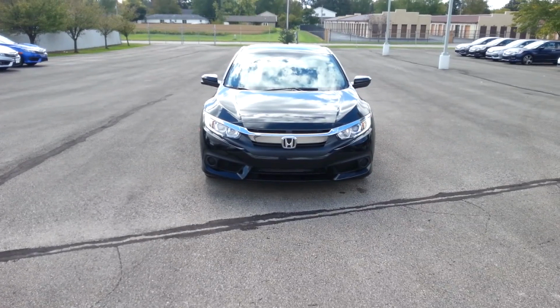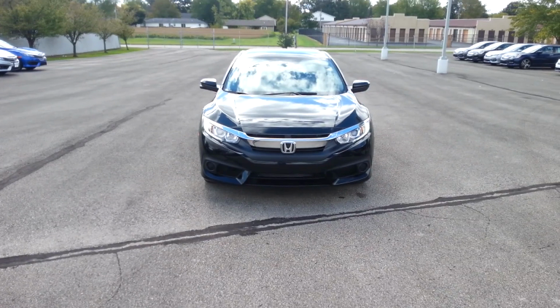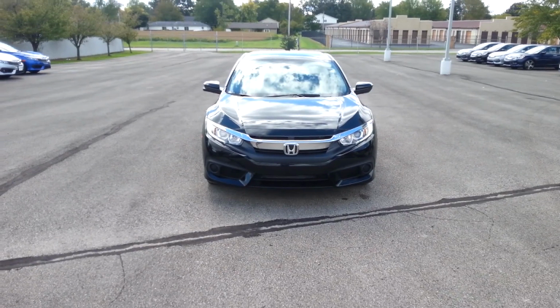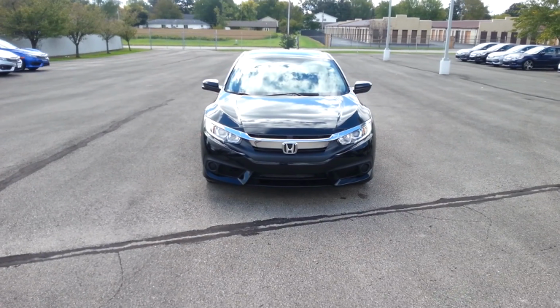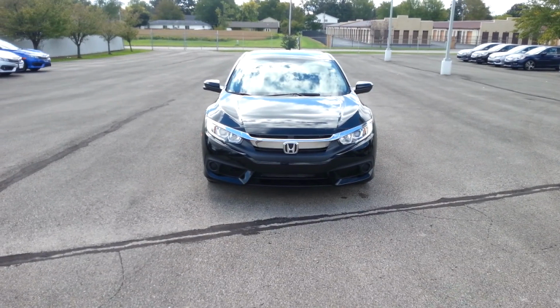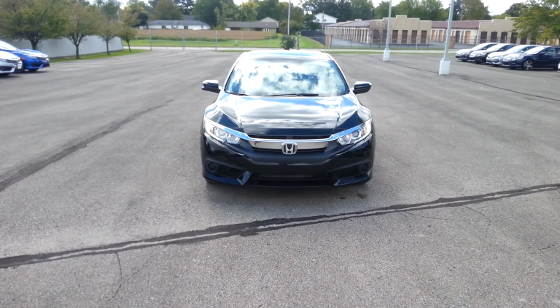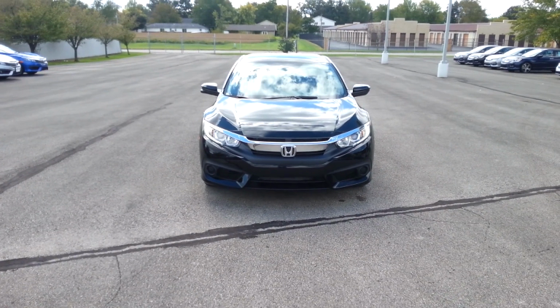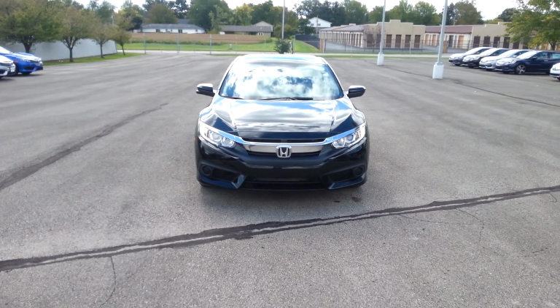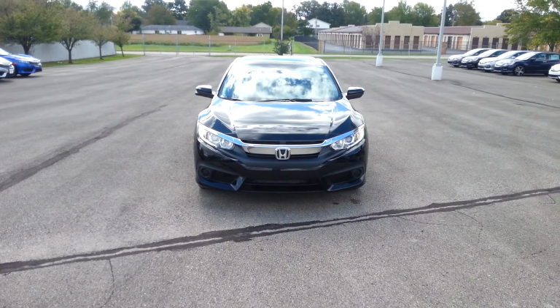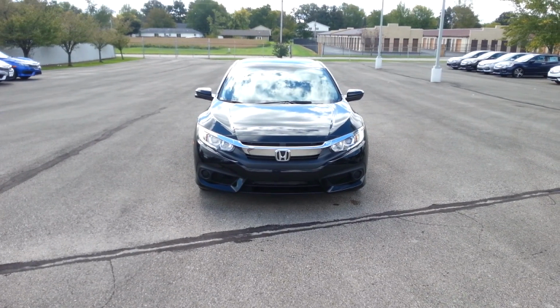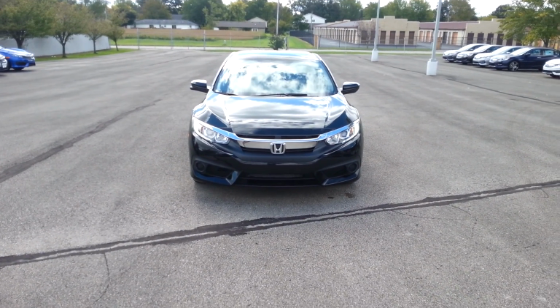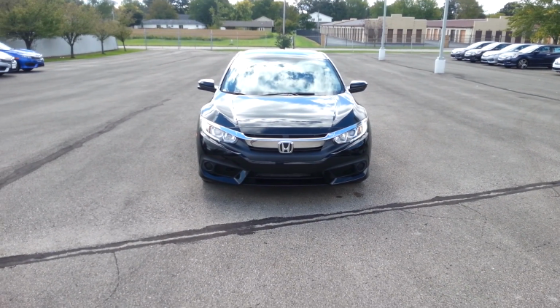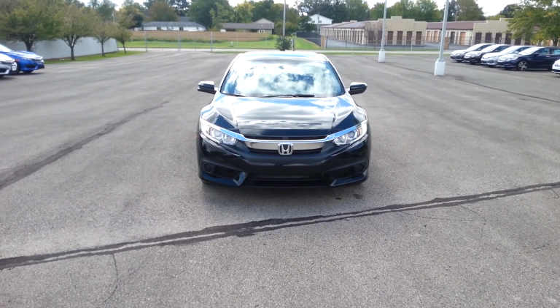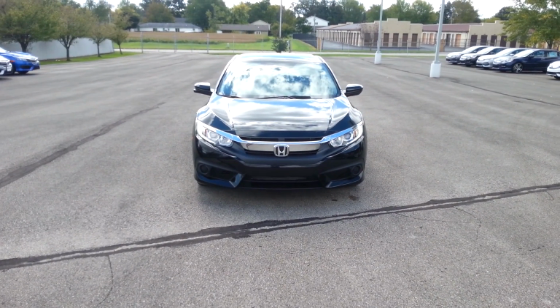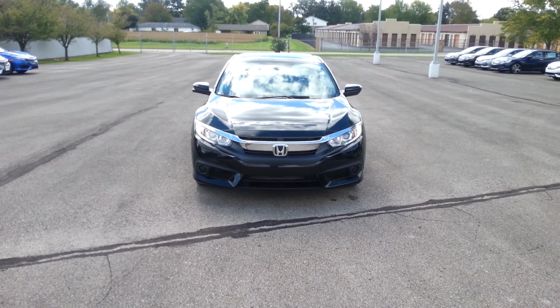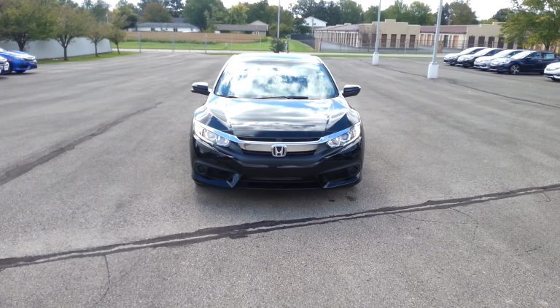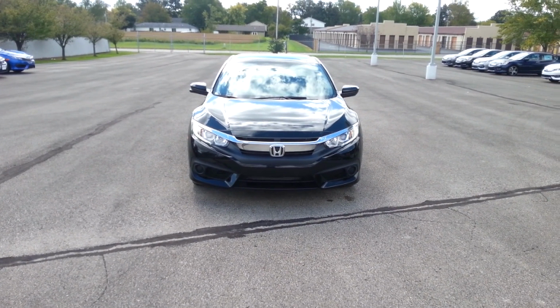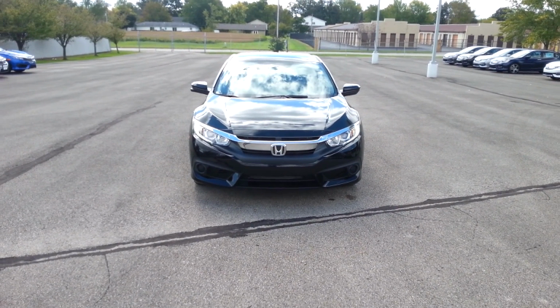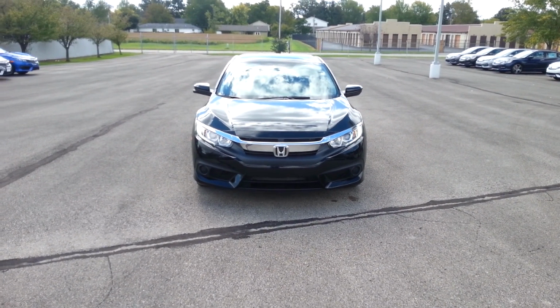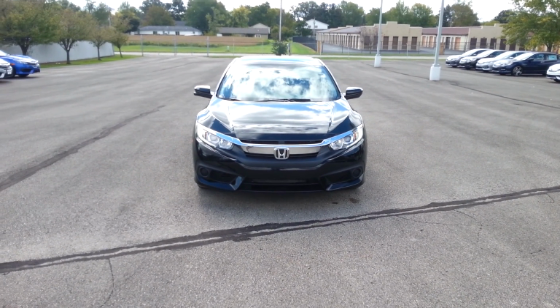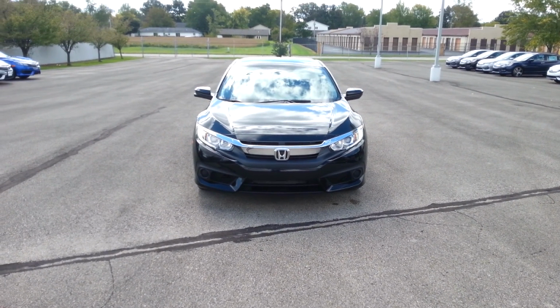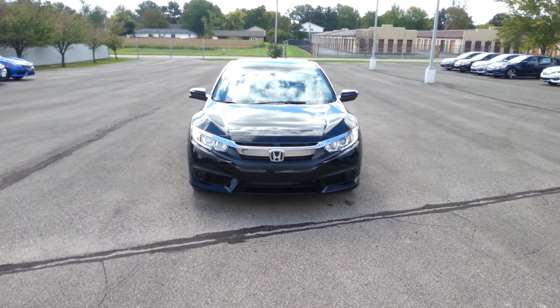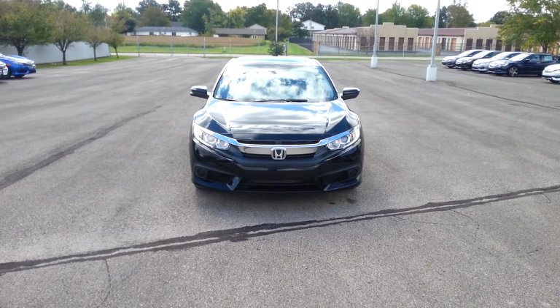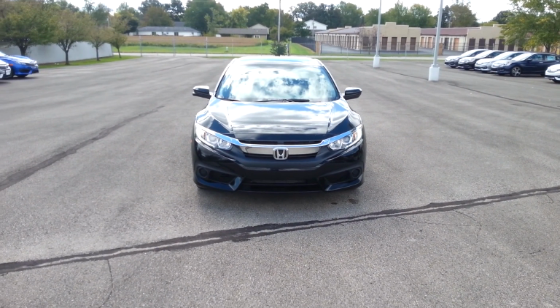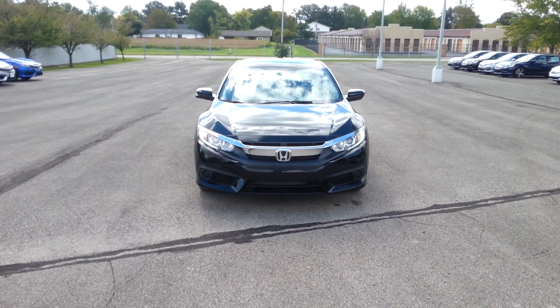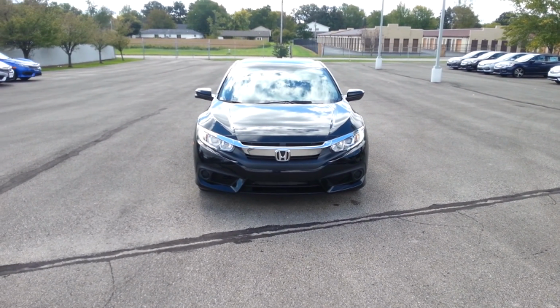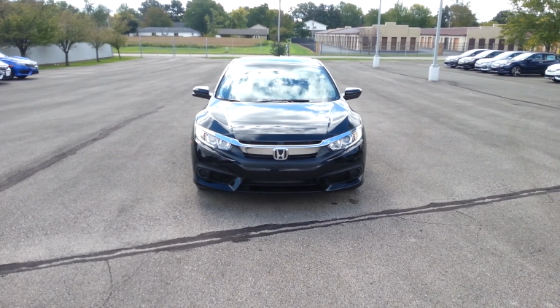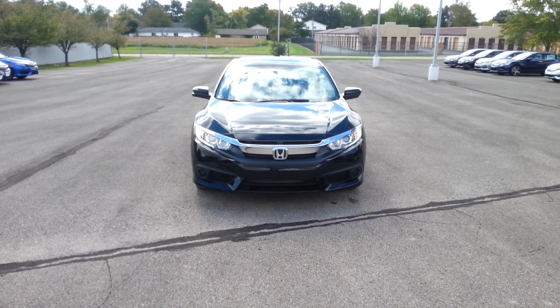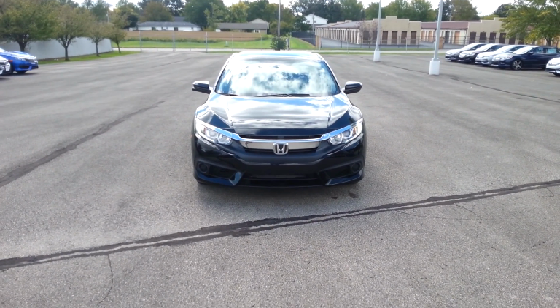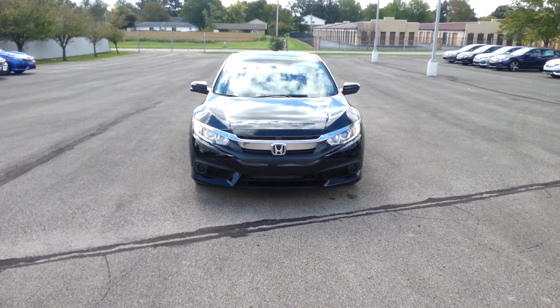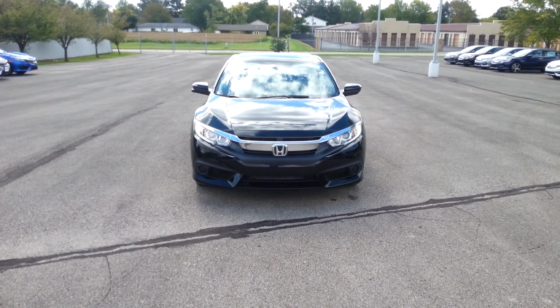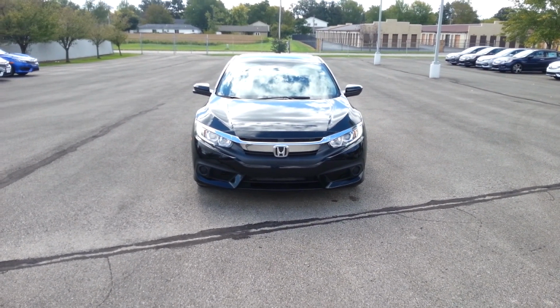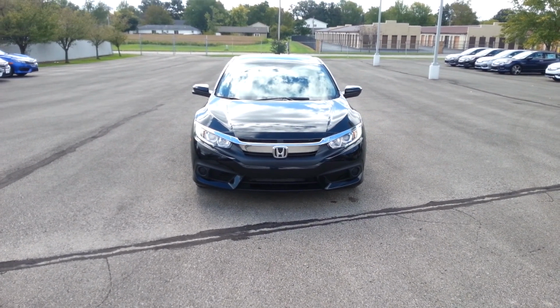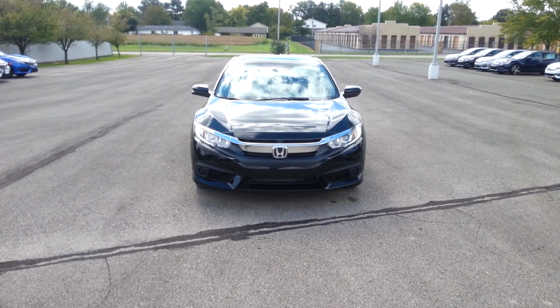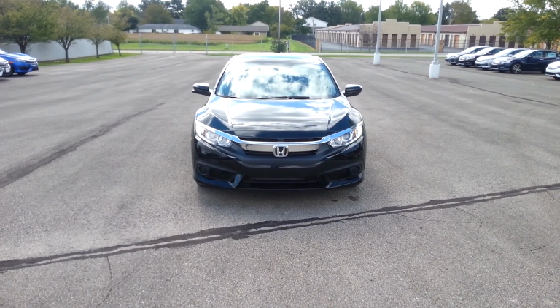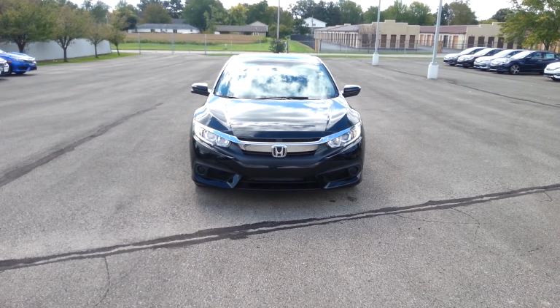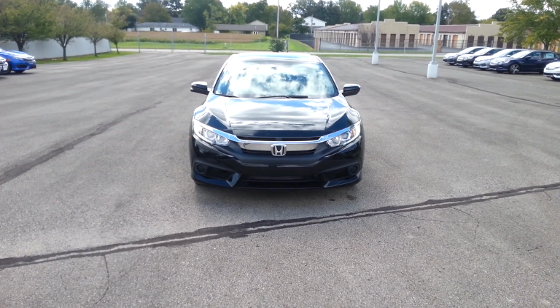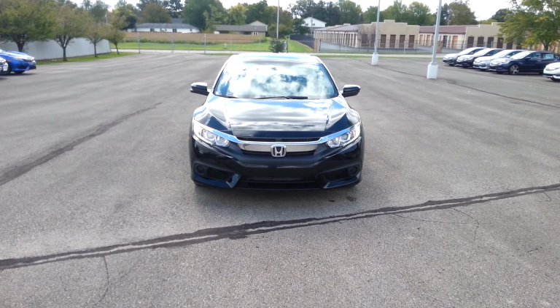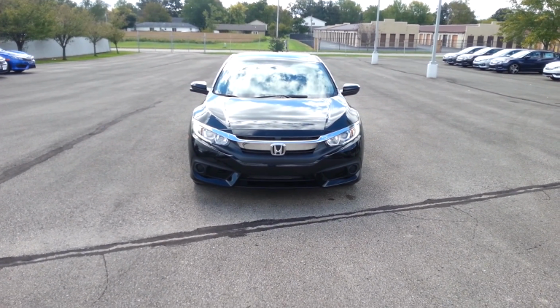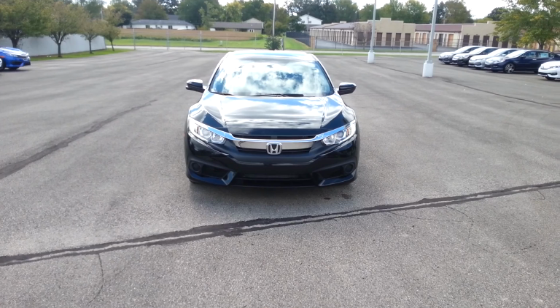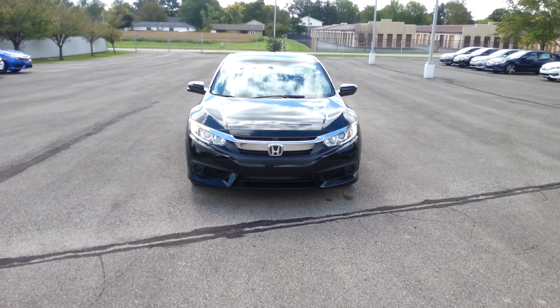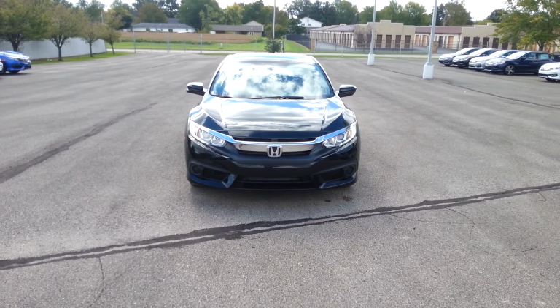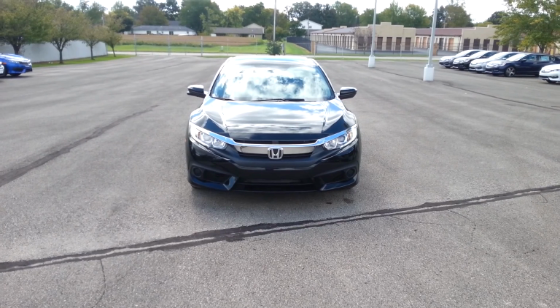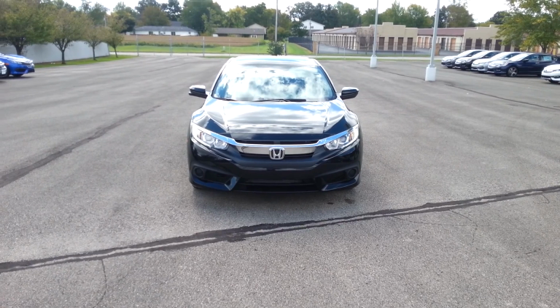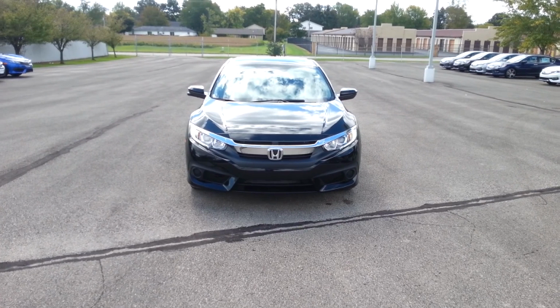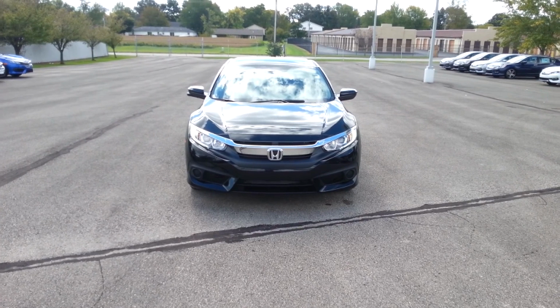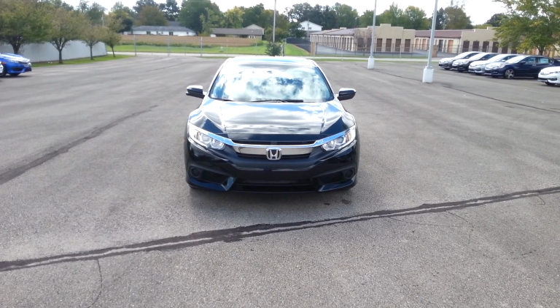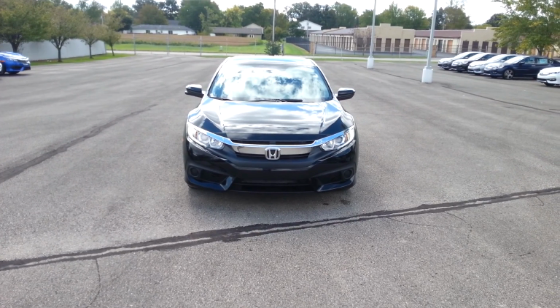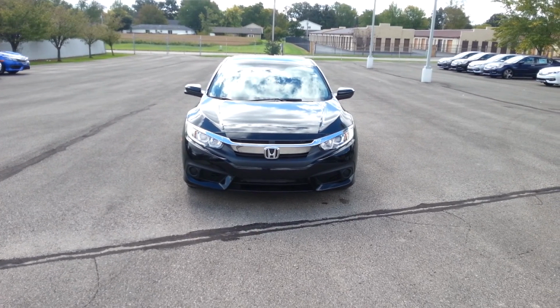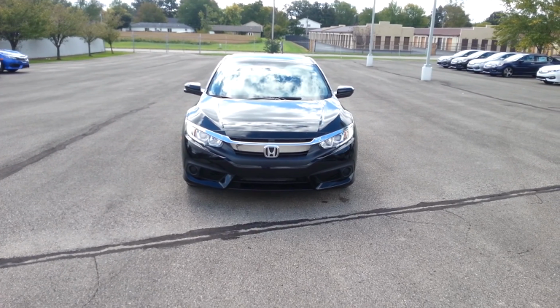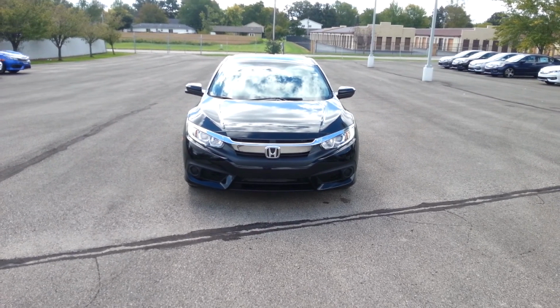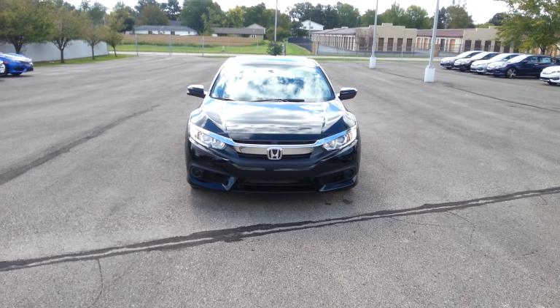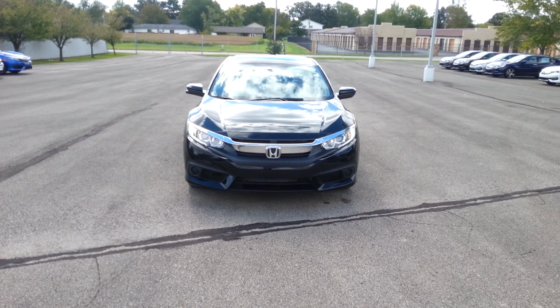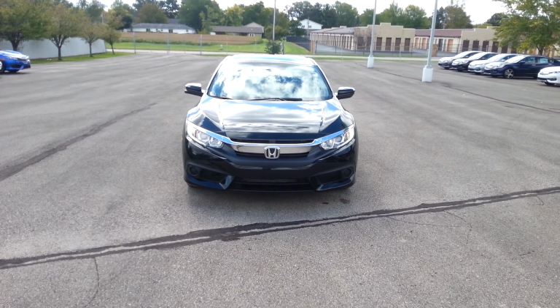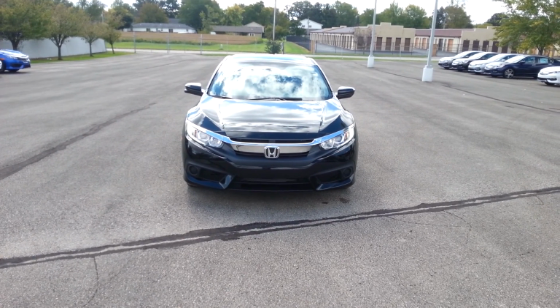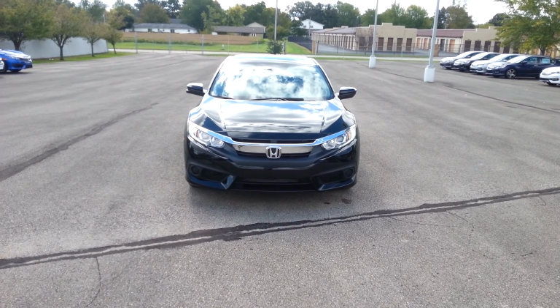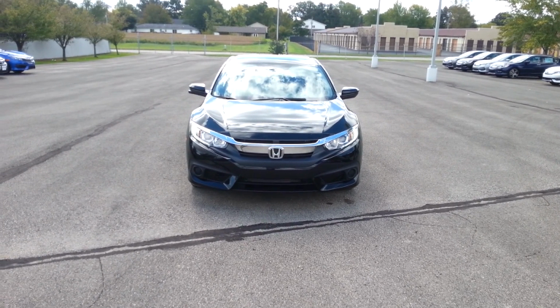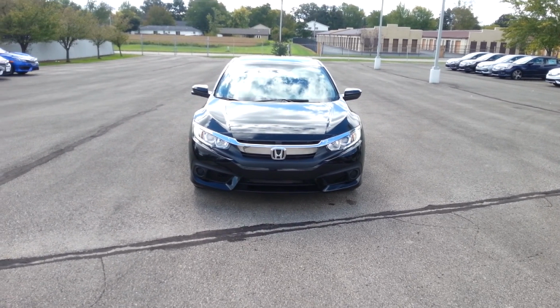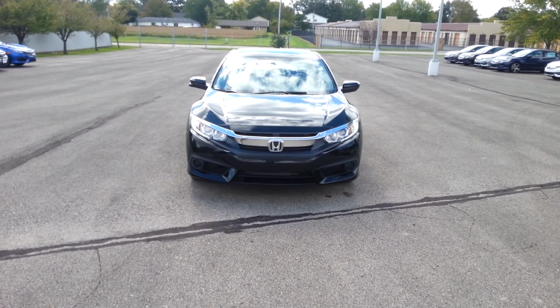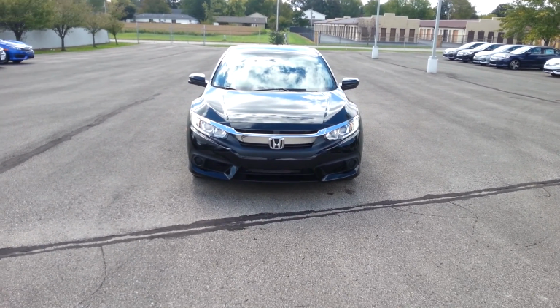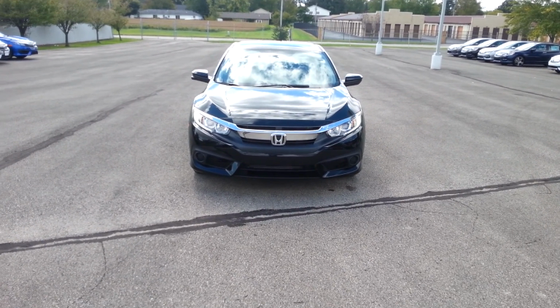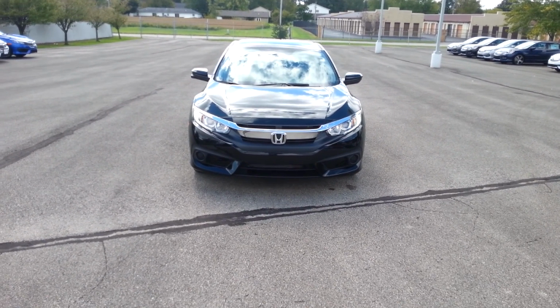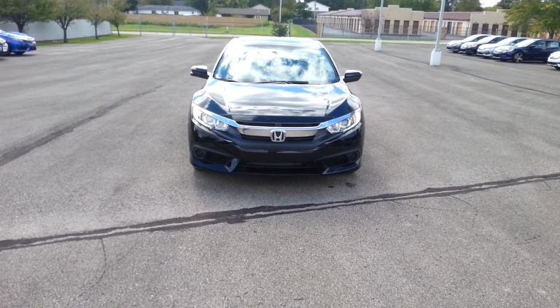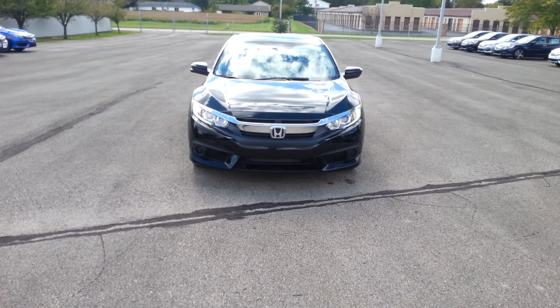Hello Jim, it's Chris Wilkinson with Victory Honda in Muncie, and I'm just going to give you a sneak peek of a 2016 Honda Civic.